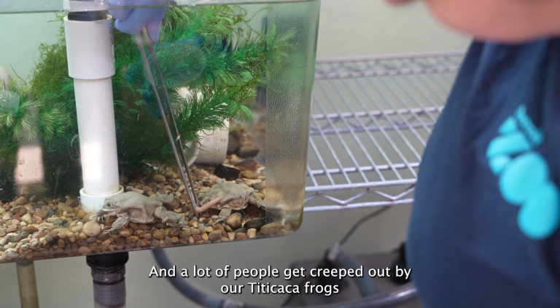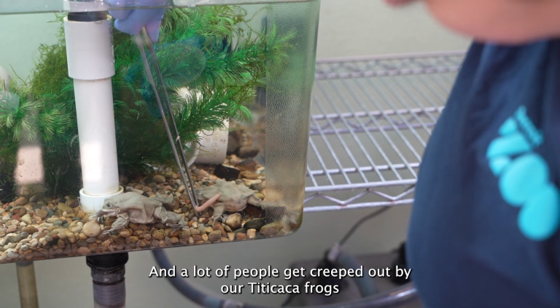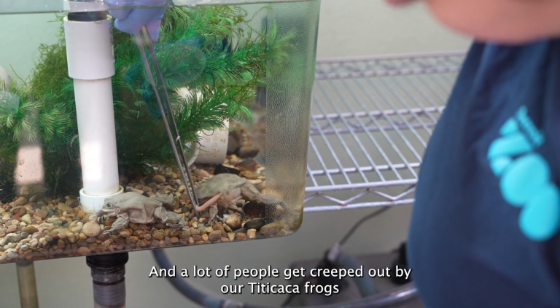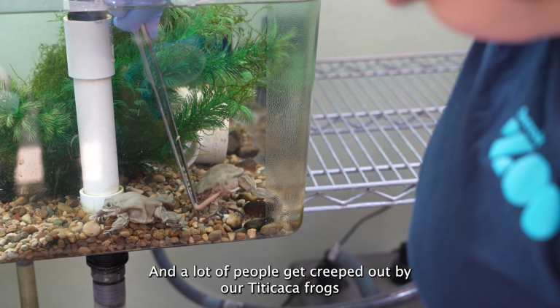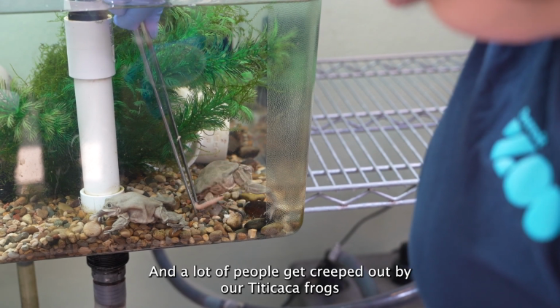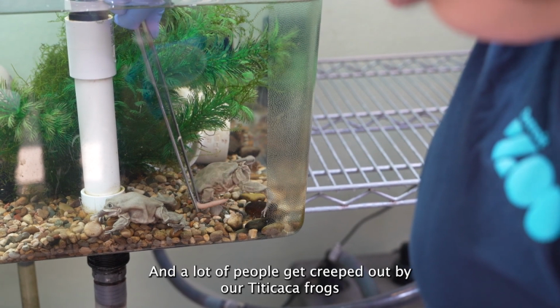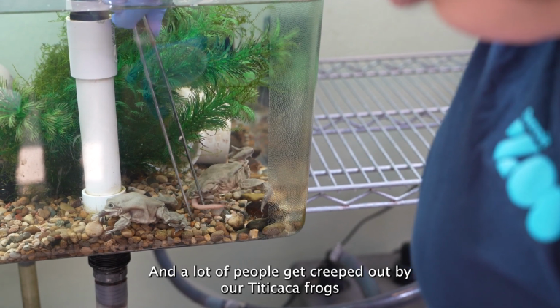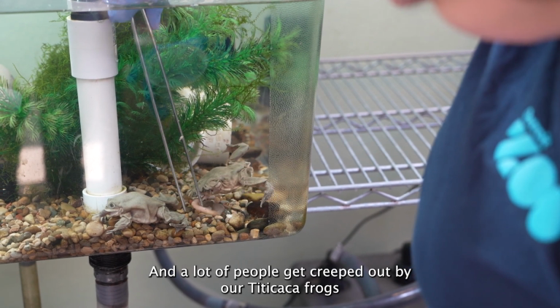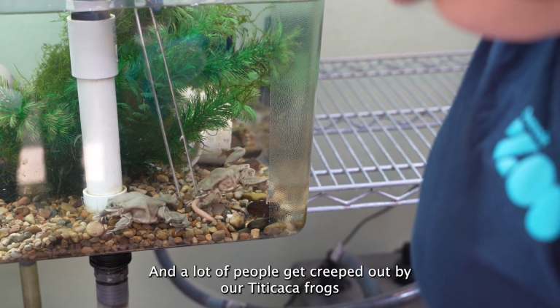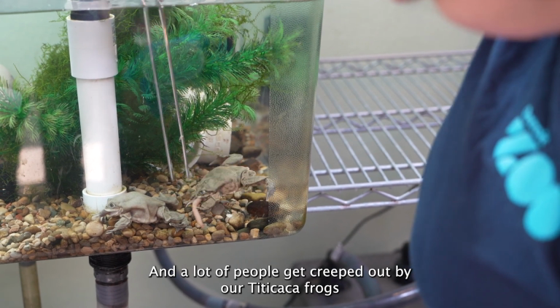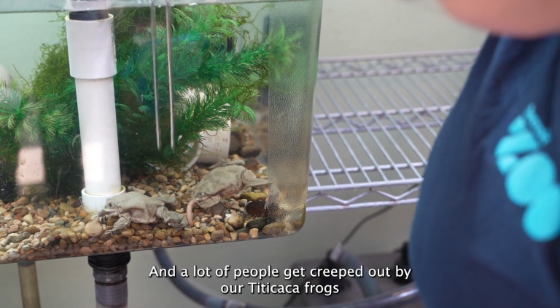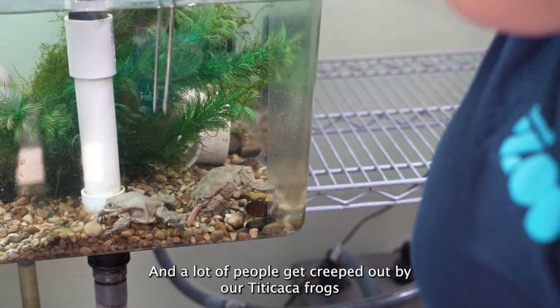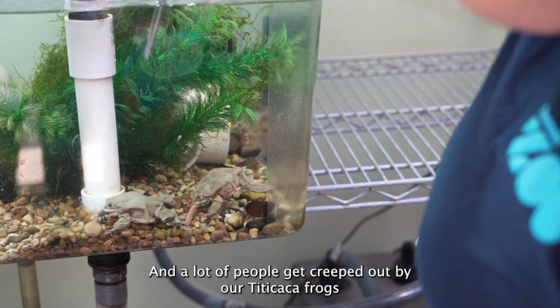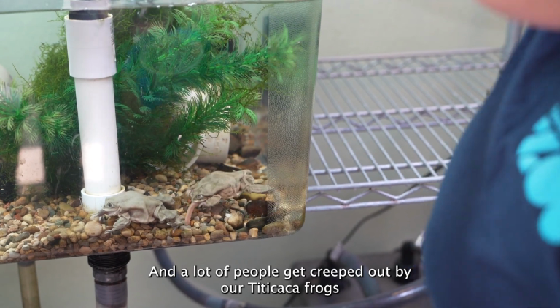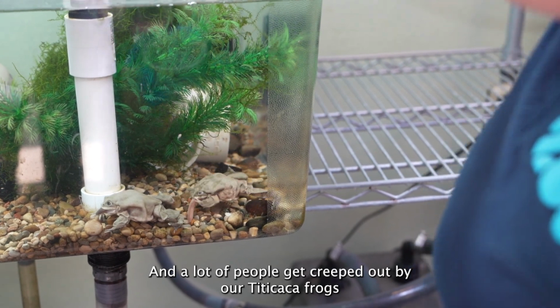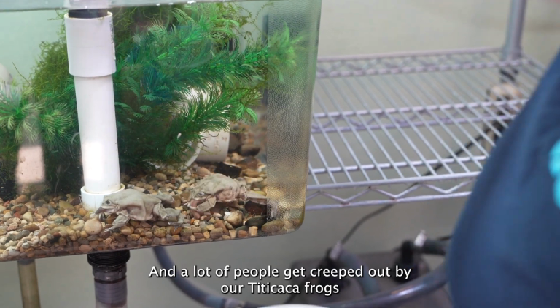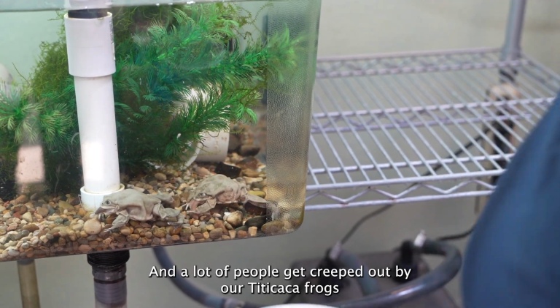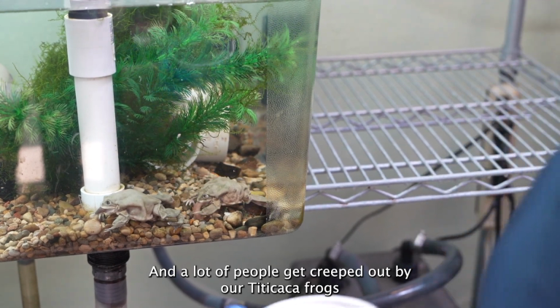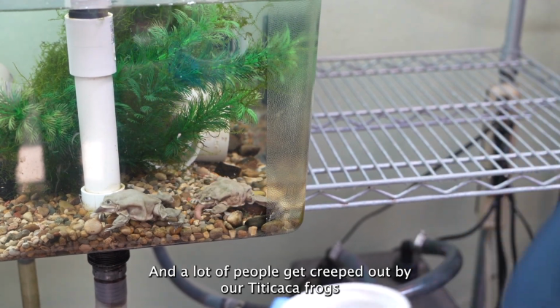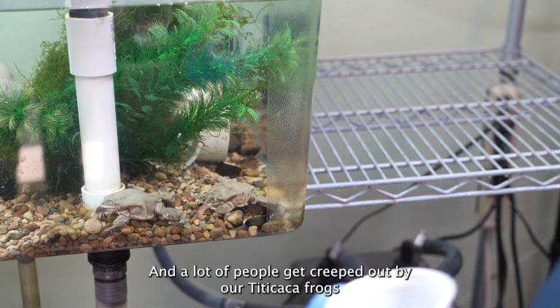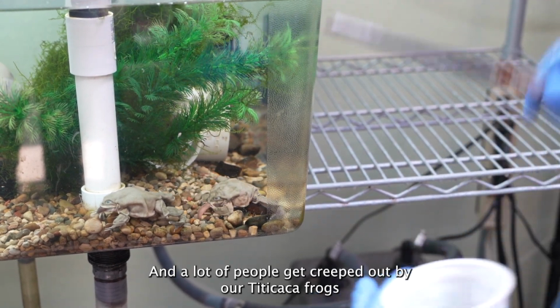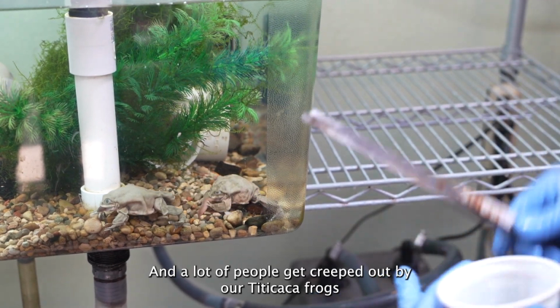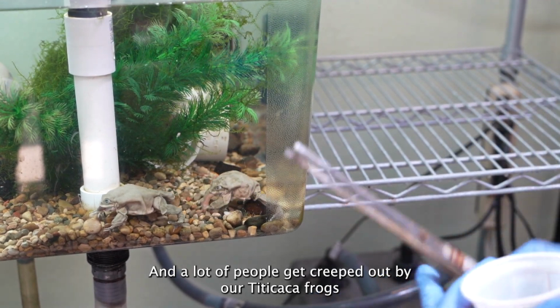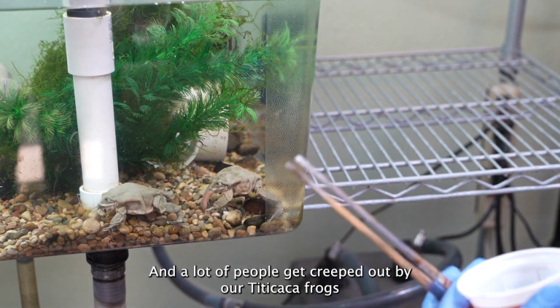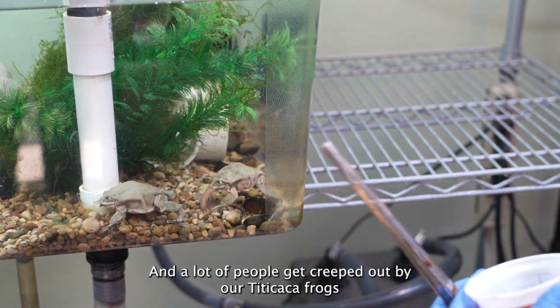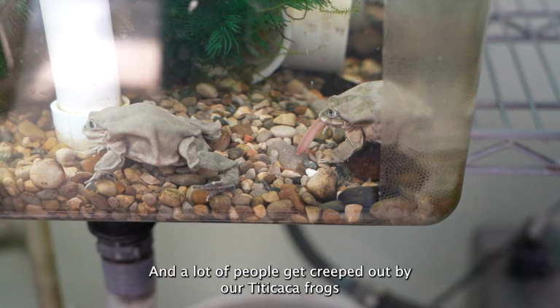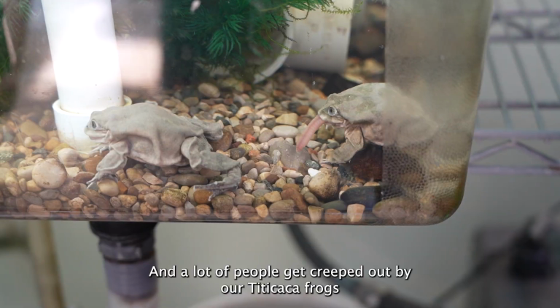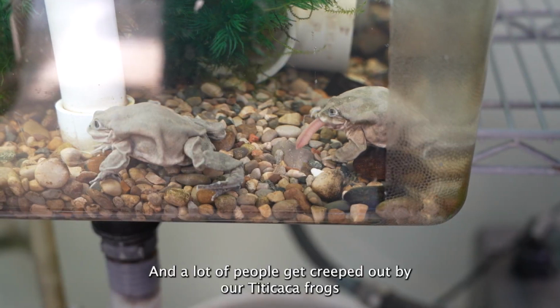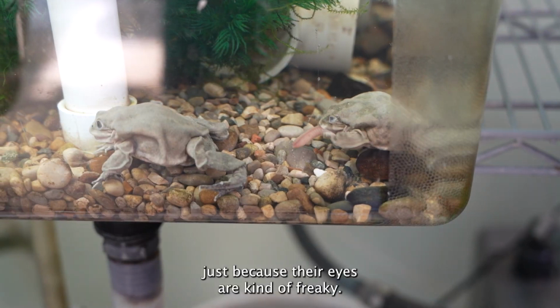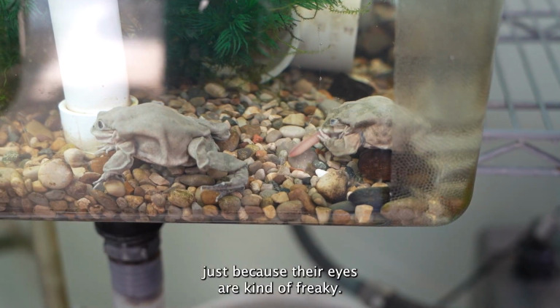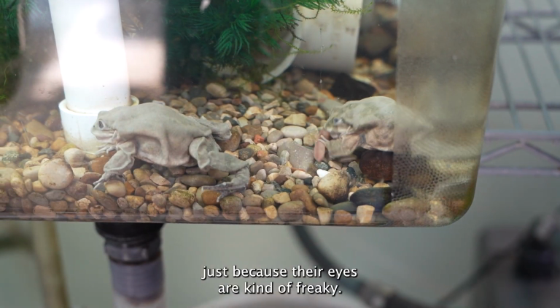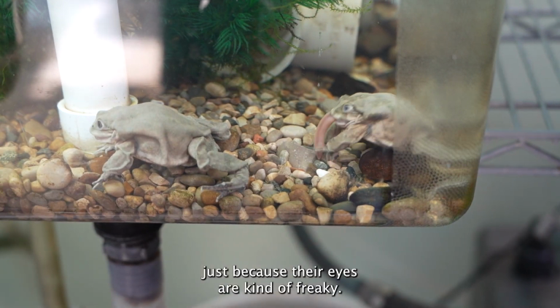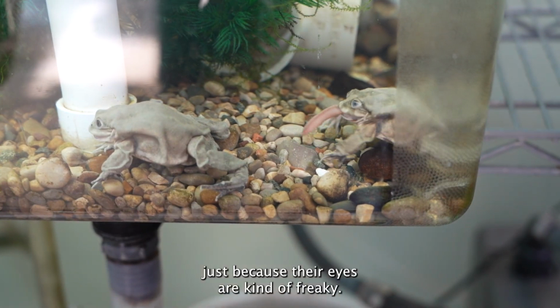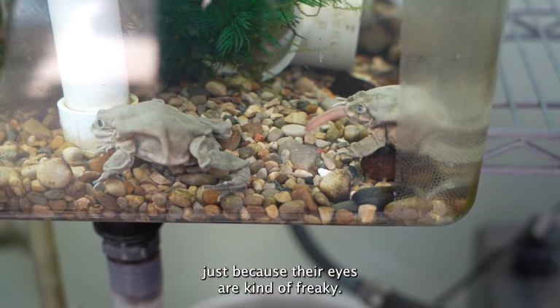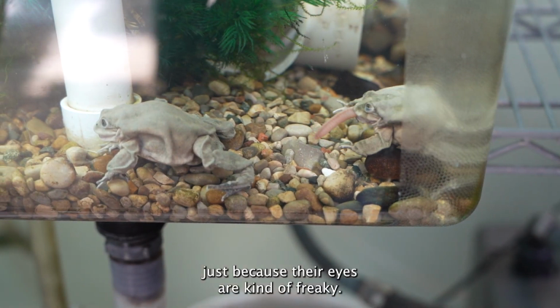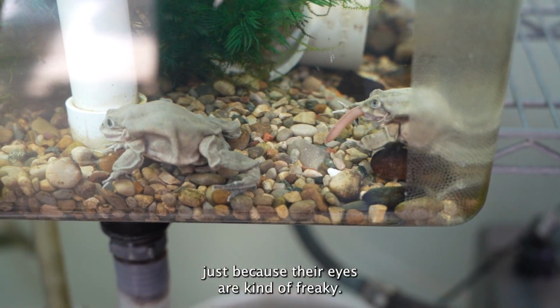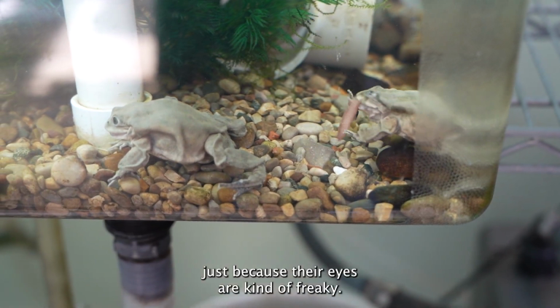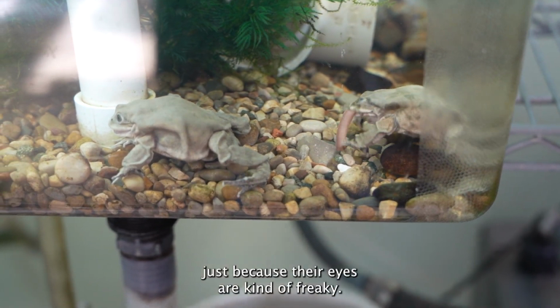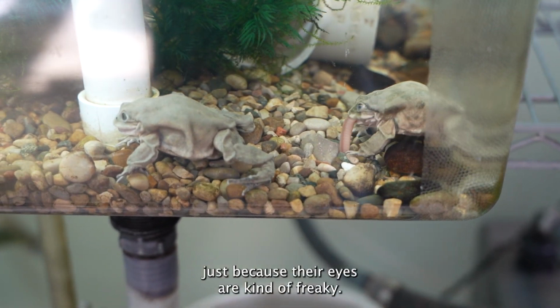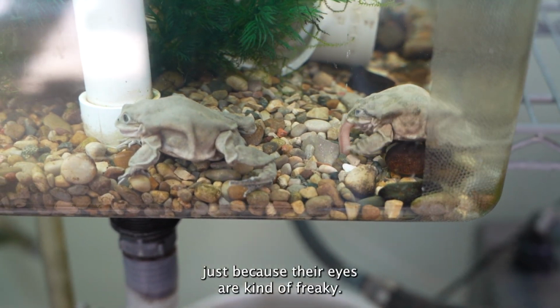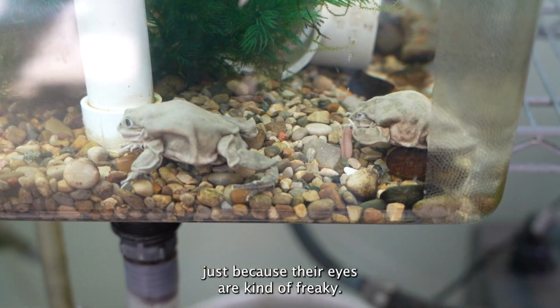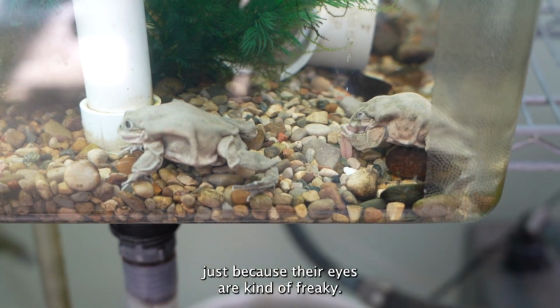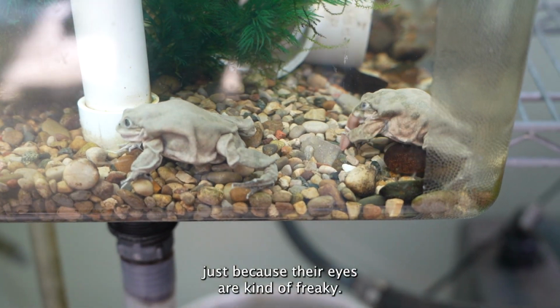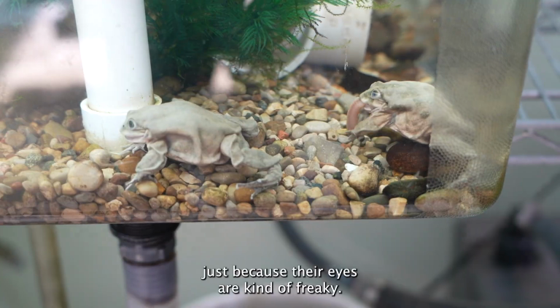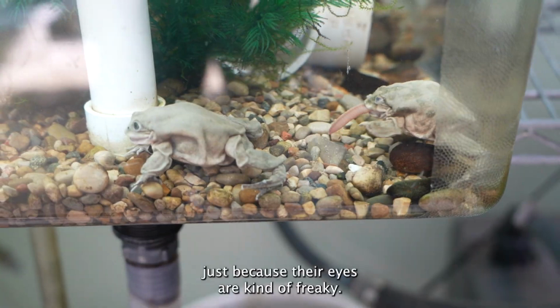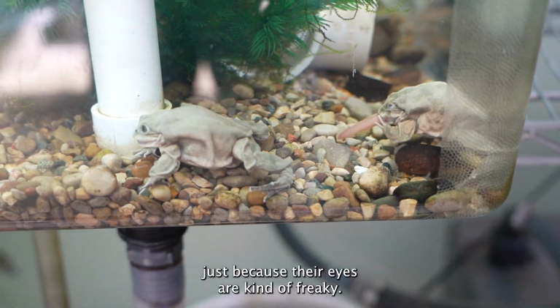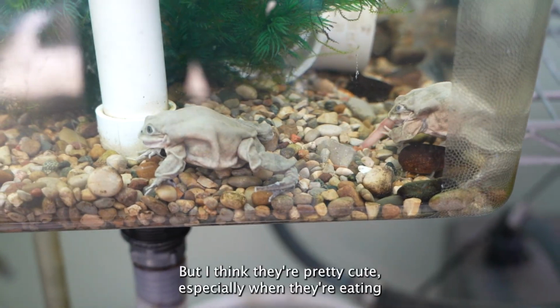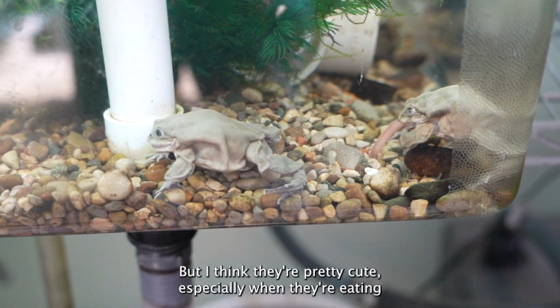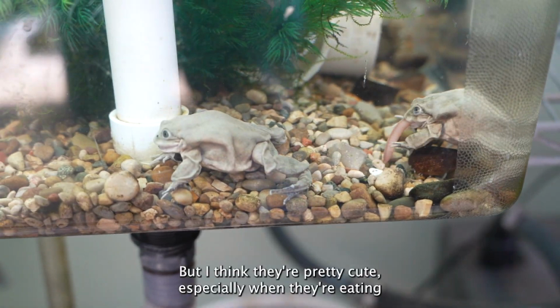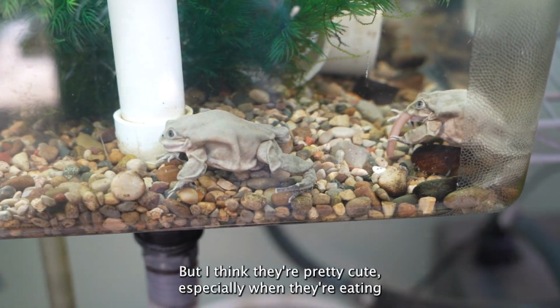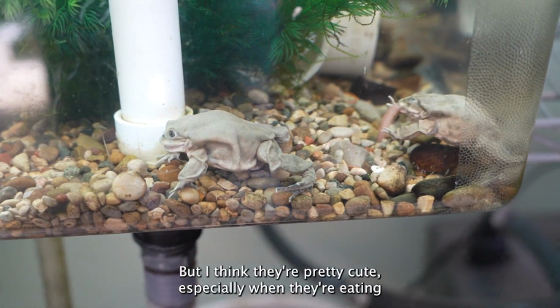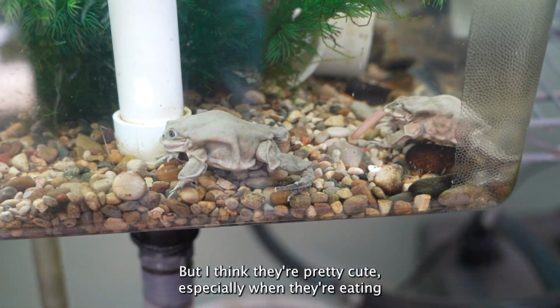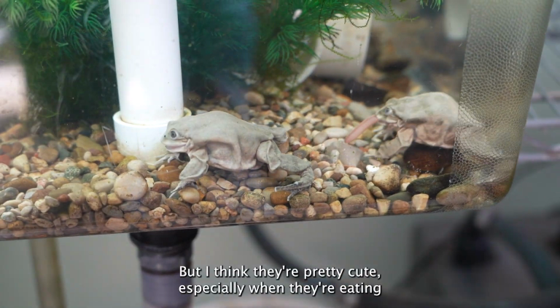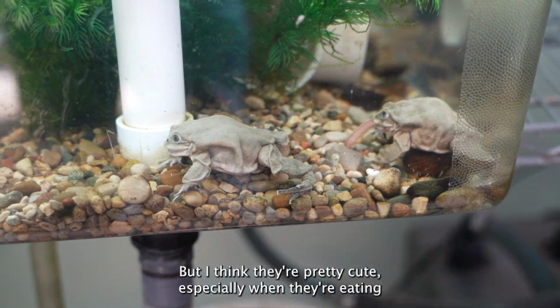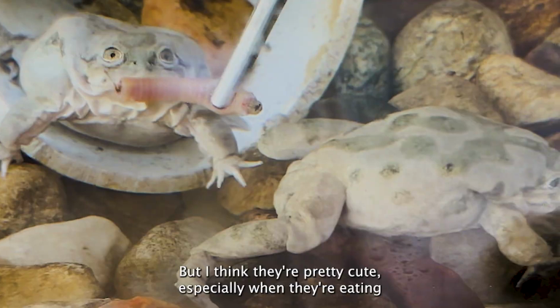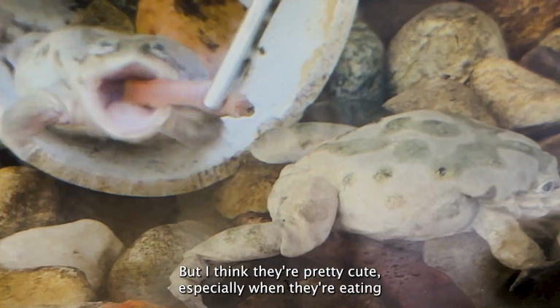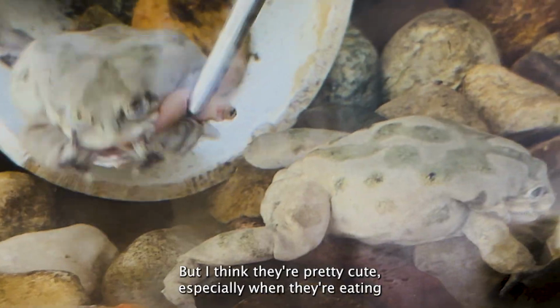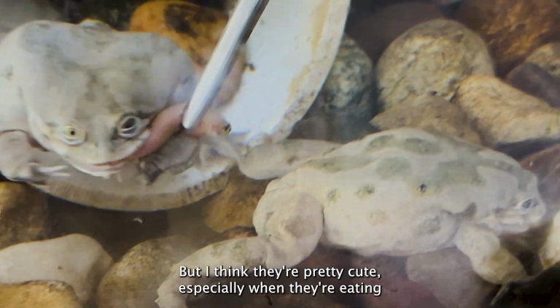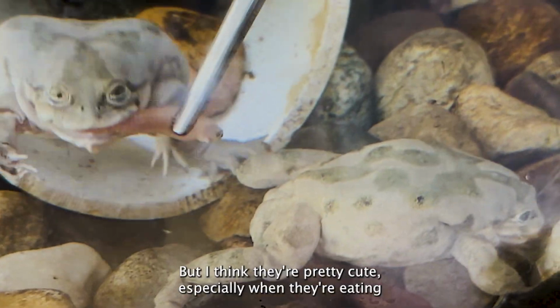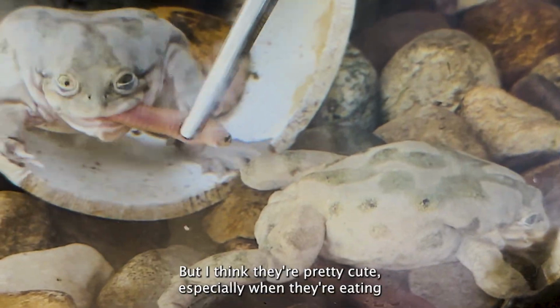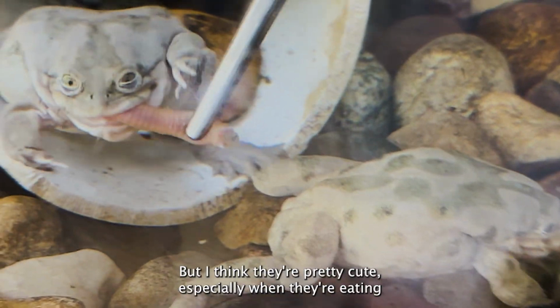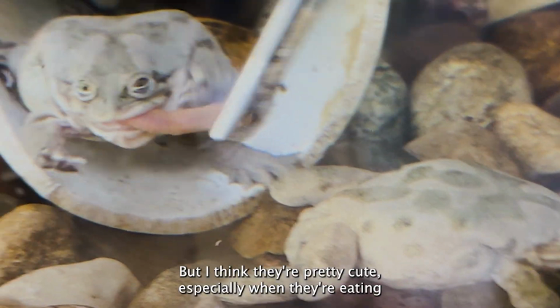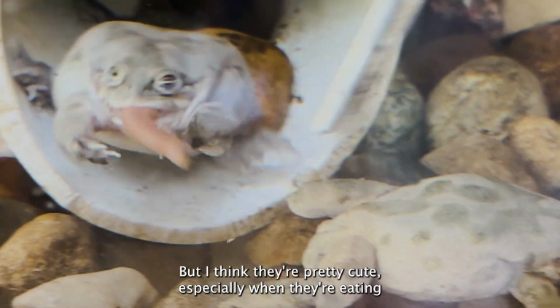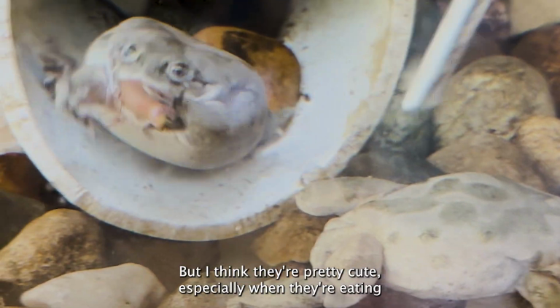A lot of people get creeped out by our Titicaca frogs just because their eyes are kind of creepy. But I think they're pretty cute, especially when they're eating.